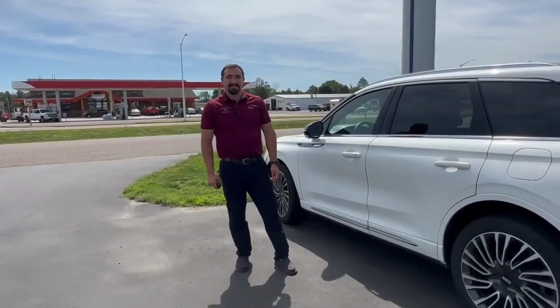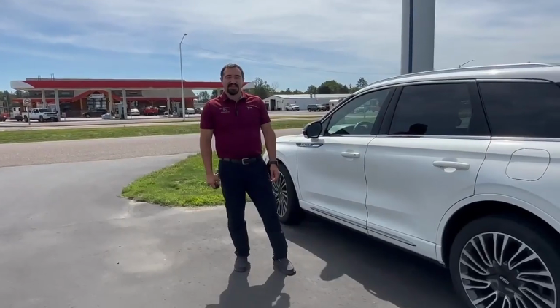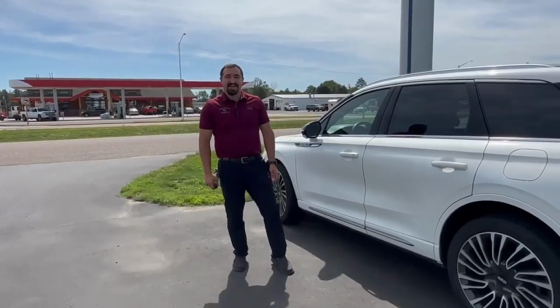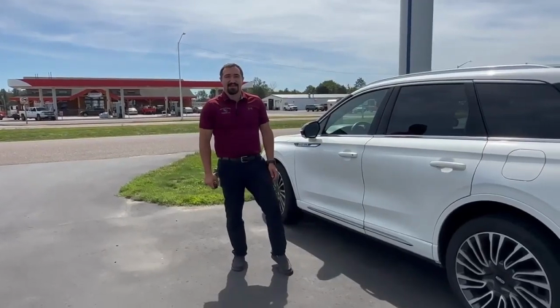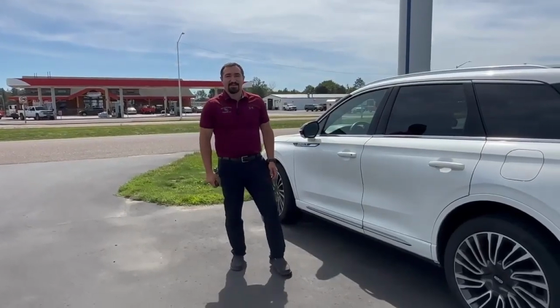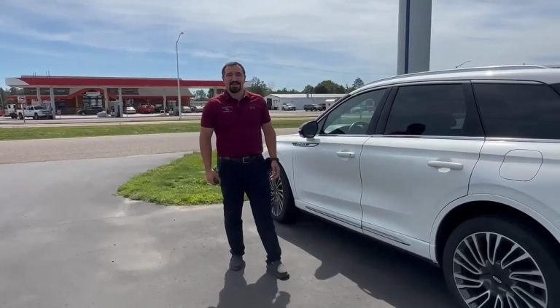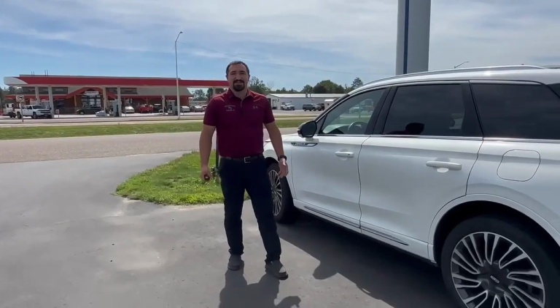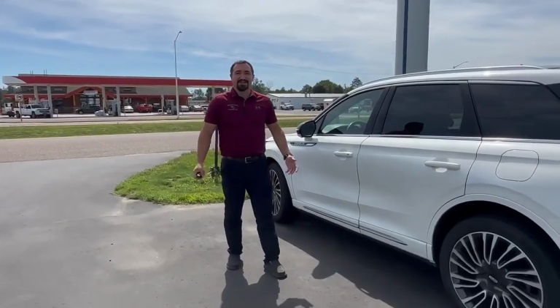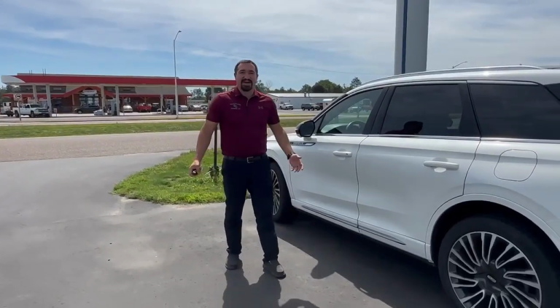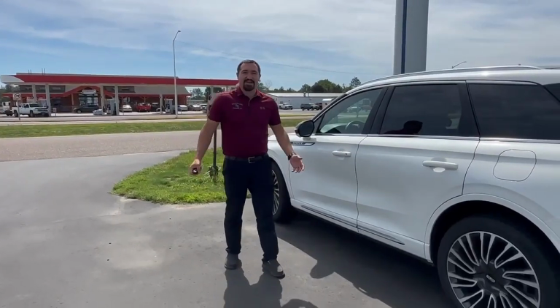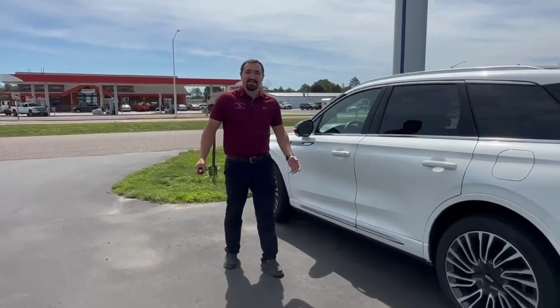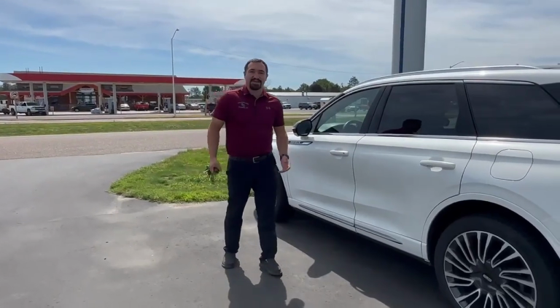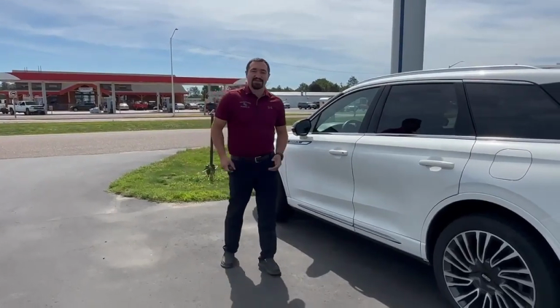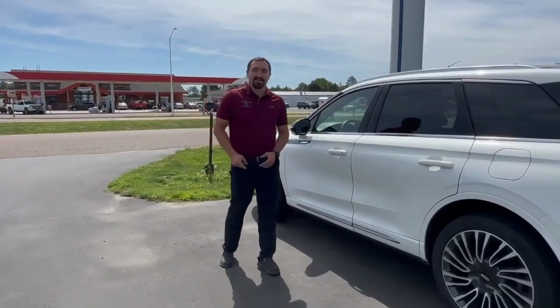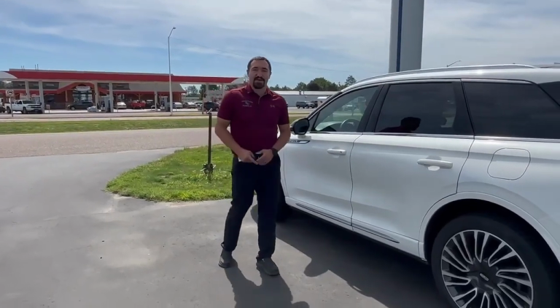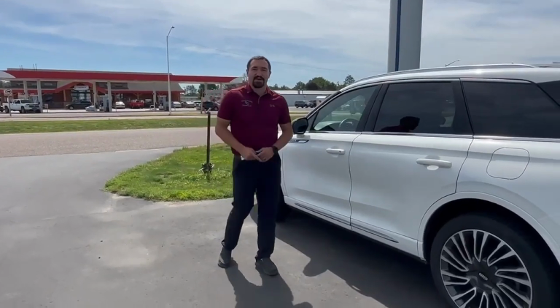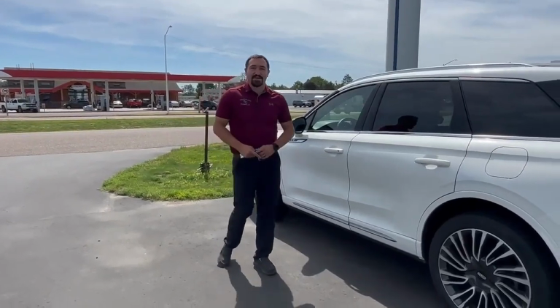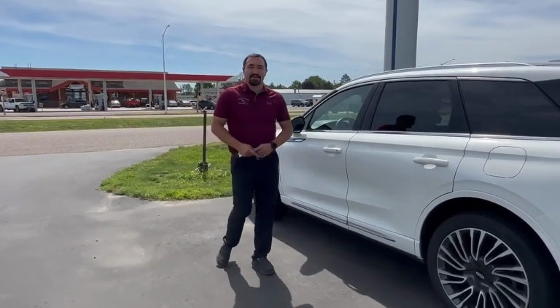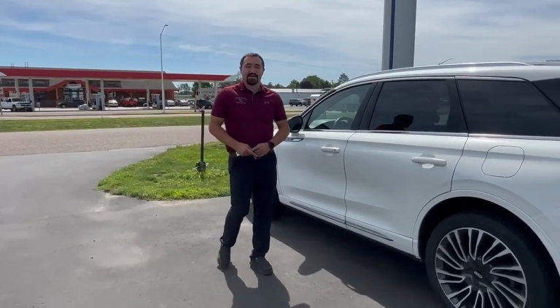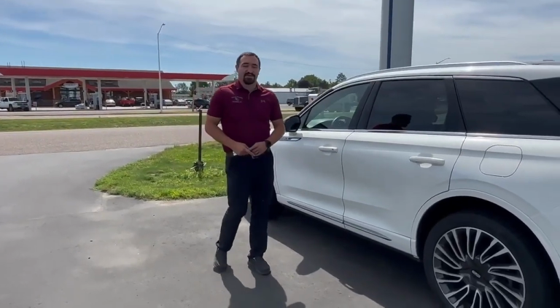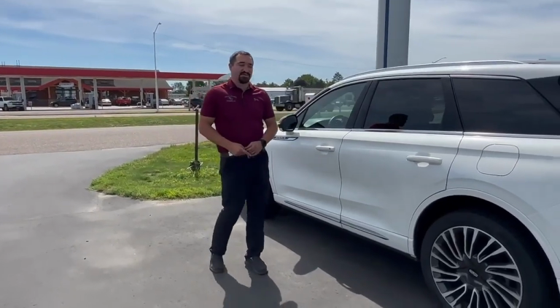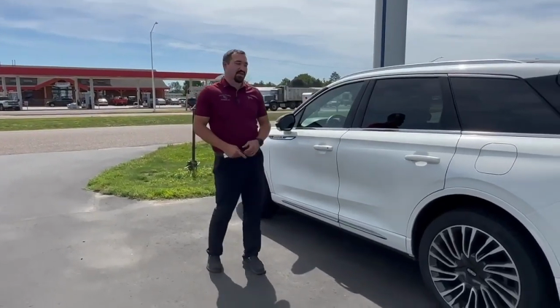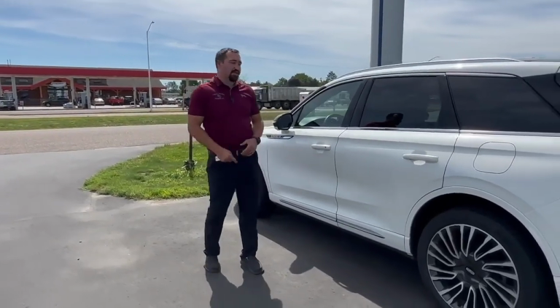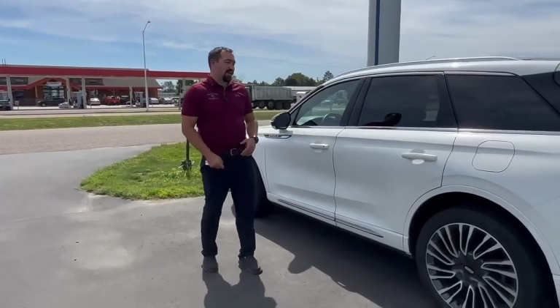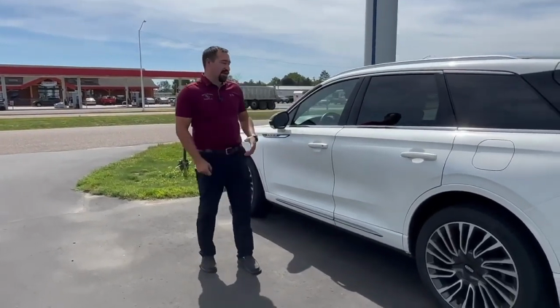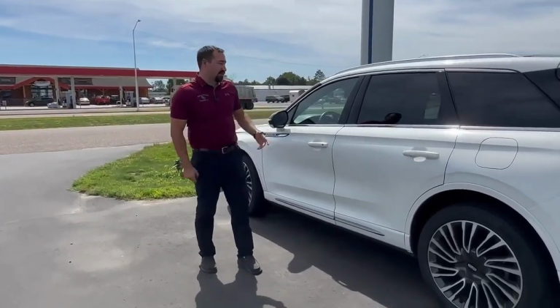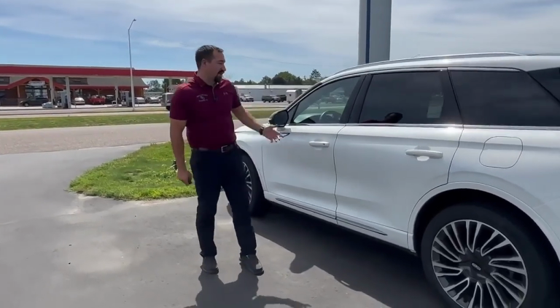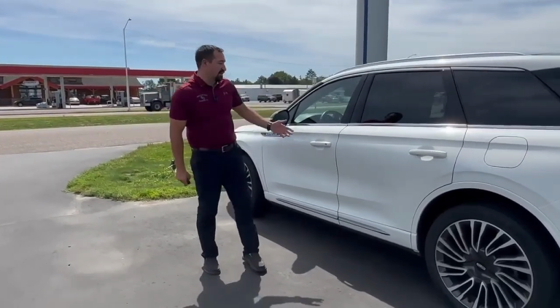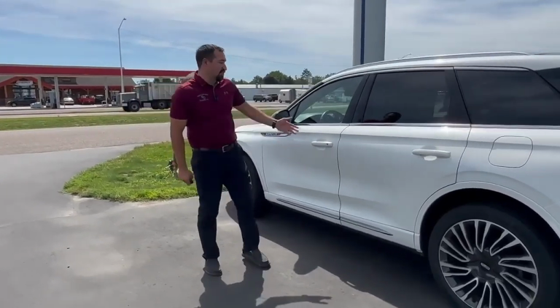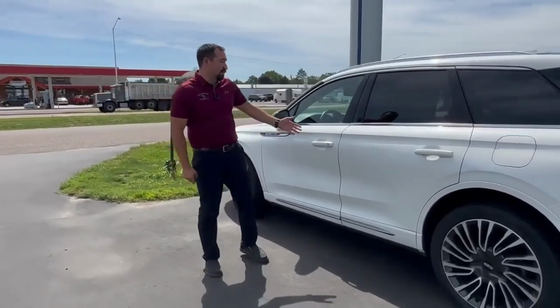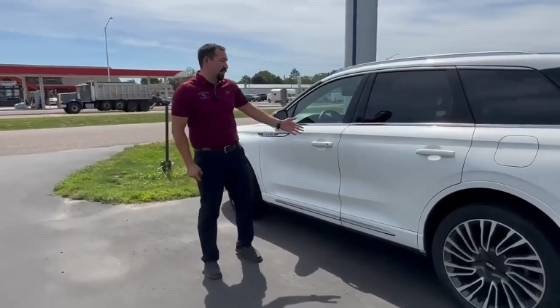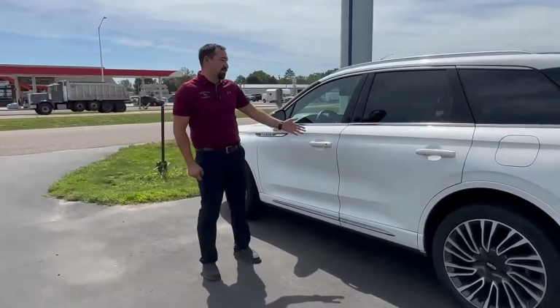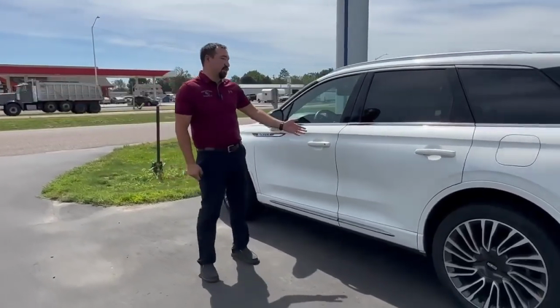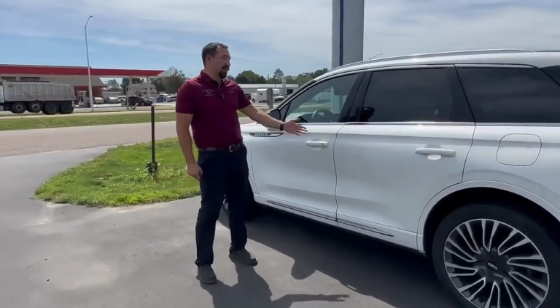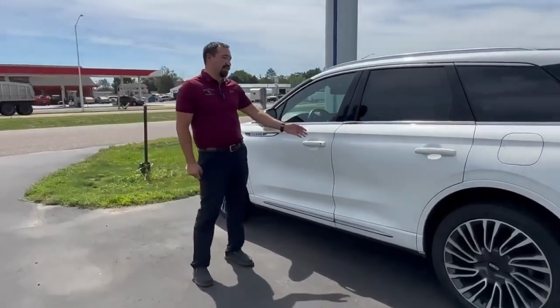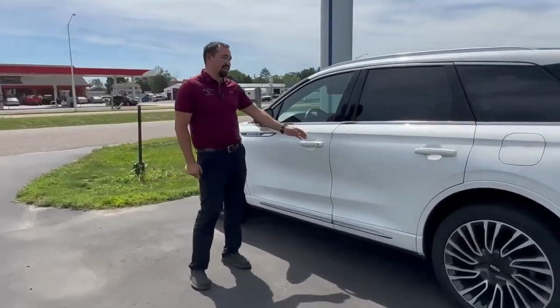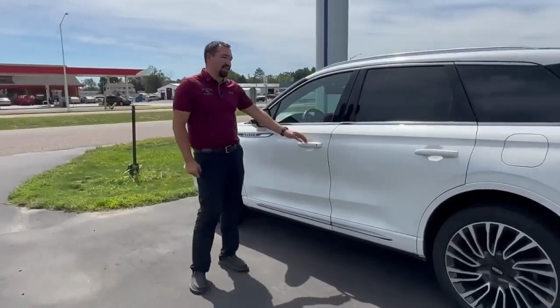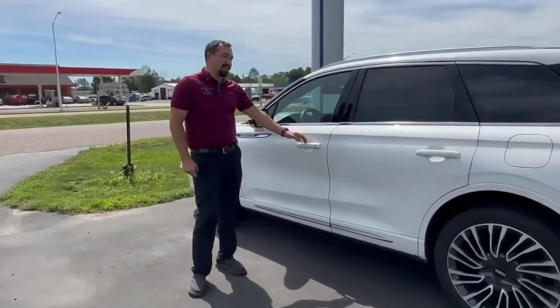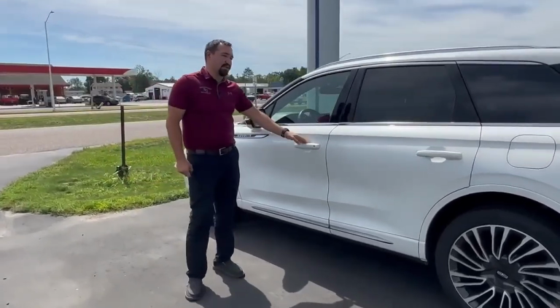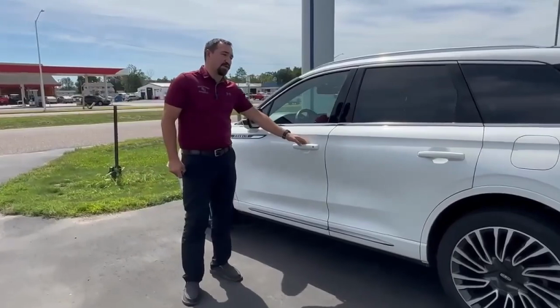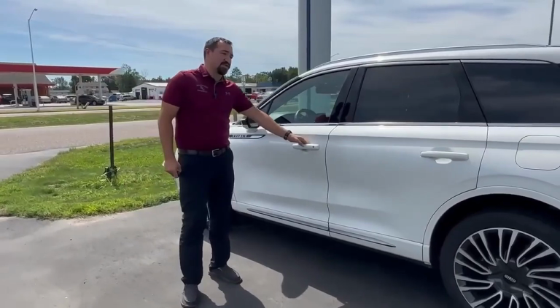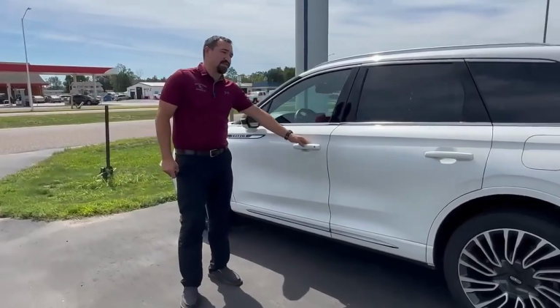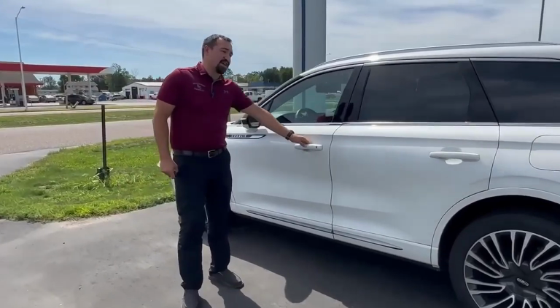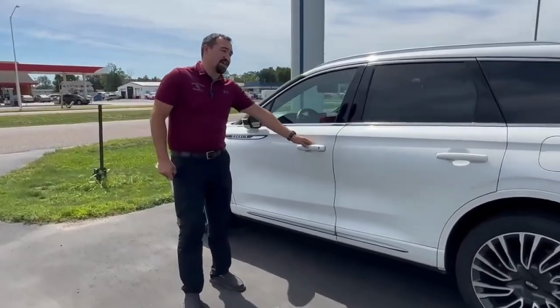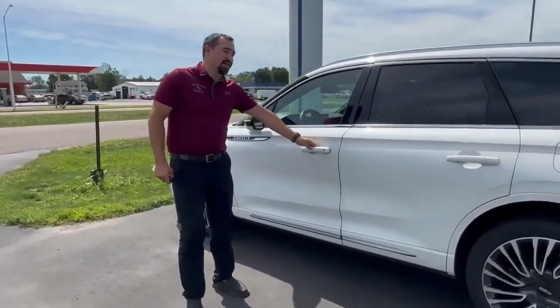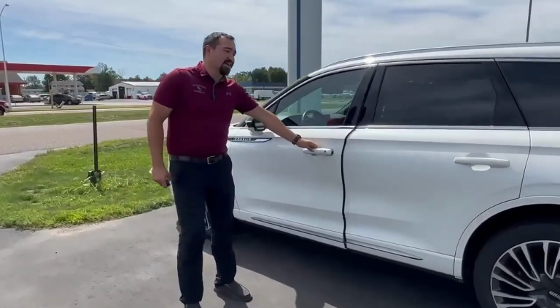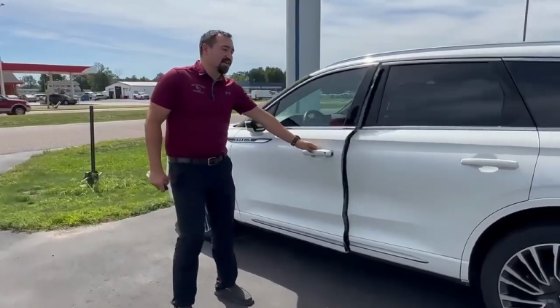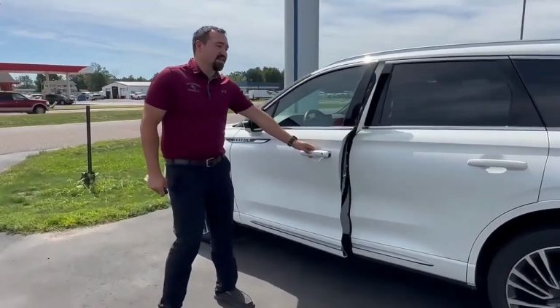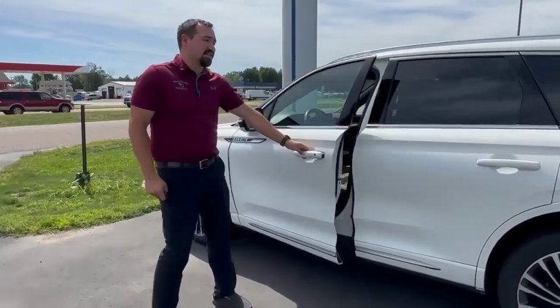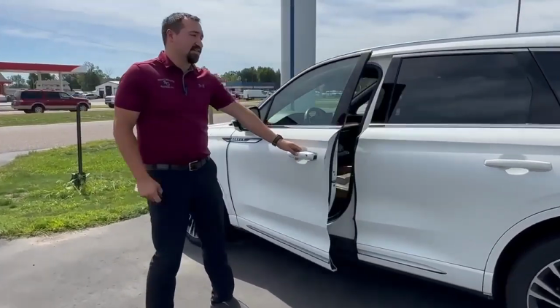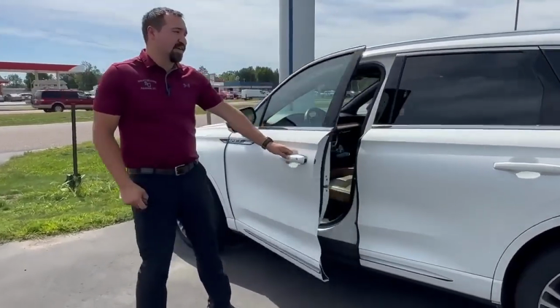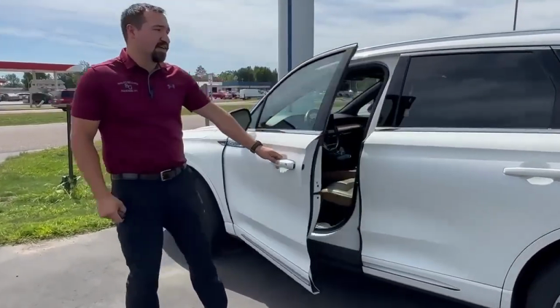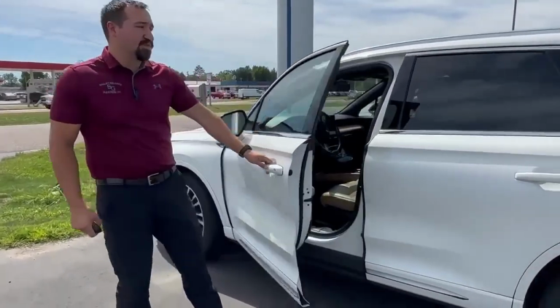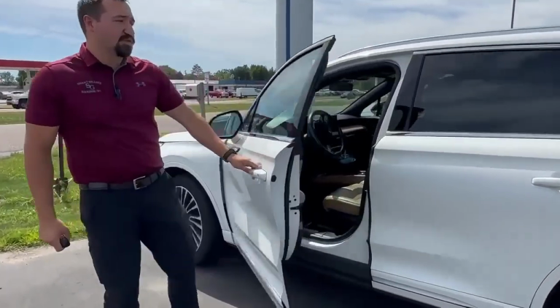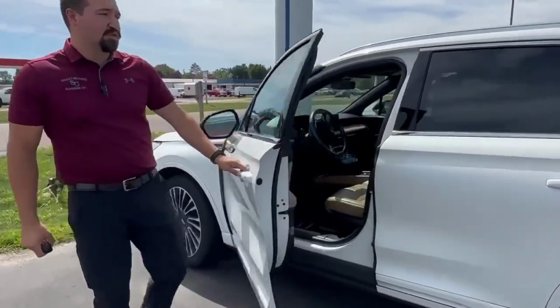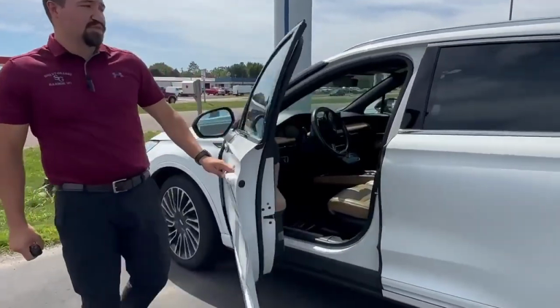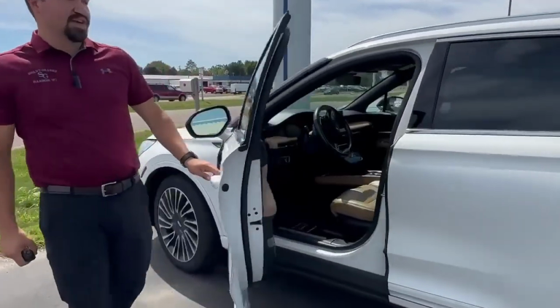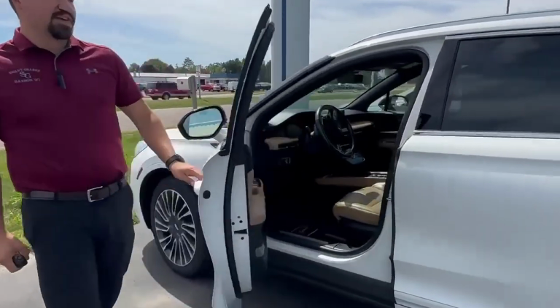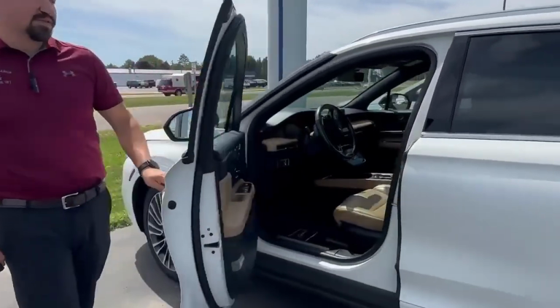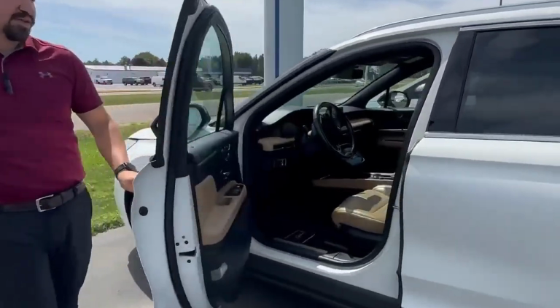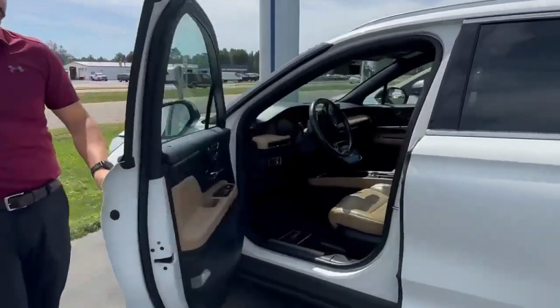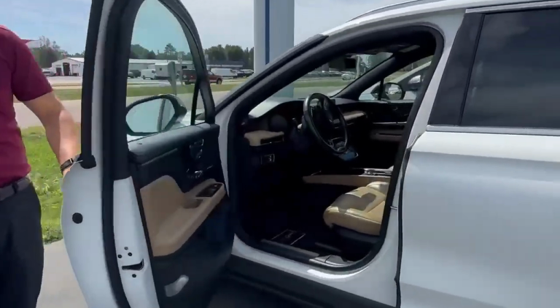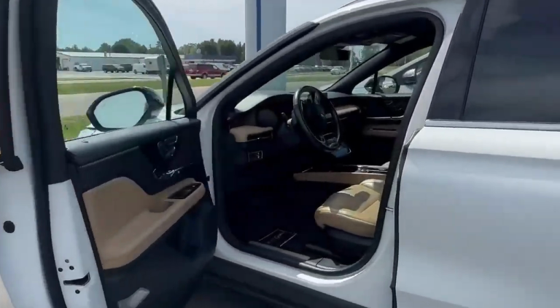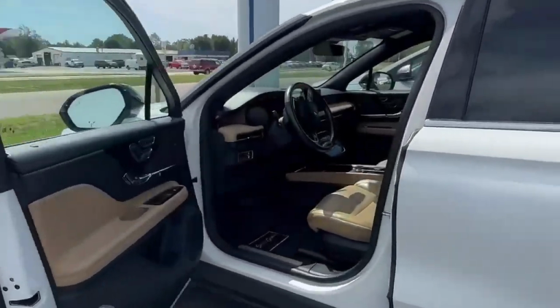Hey everyone, it's John over here at Swamp Graver Motors. Right here we're gonna have a 2020 Lincoln Corsair. This is a very beautiful vehicle, low miles.